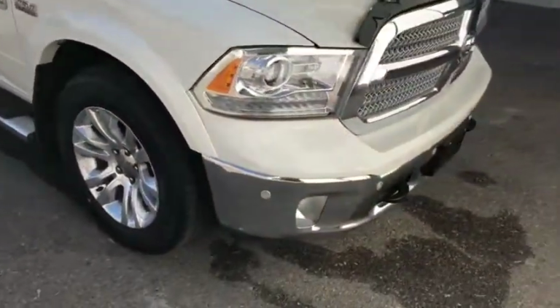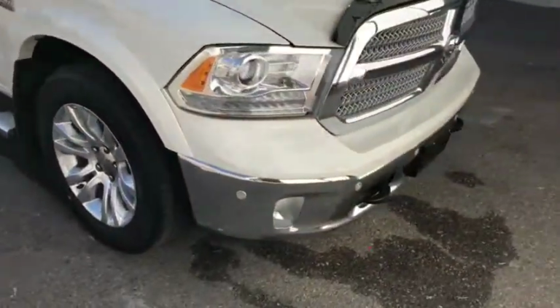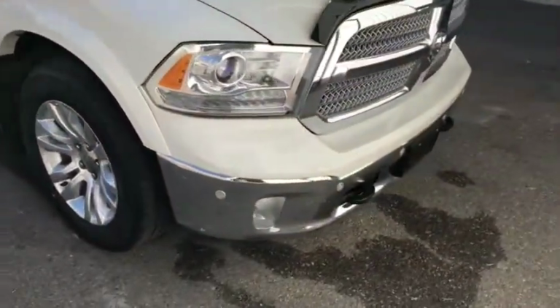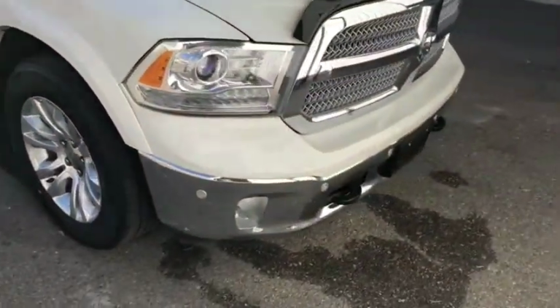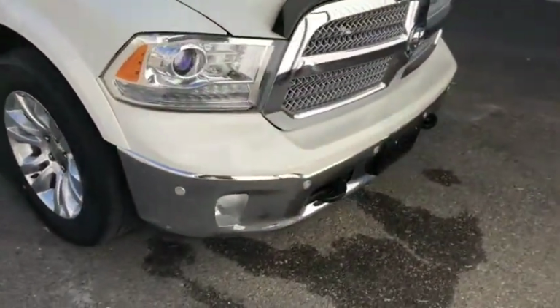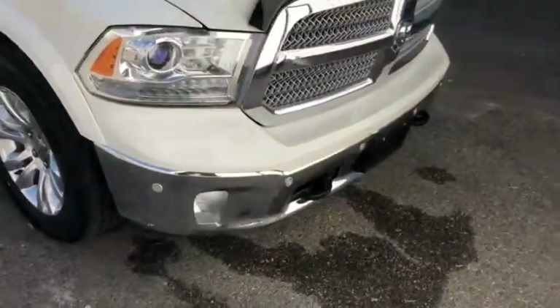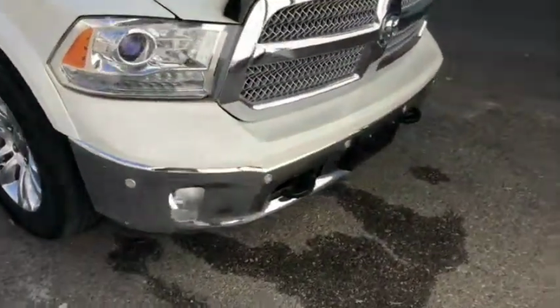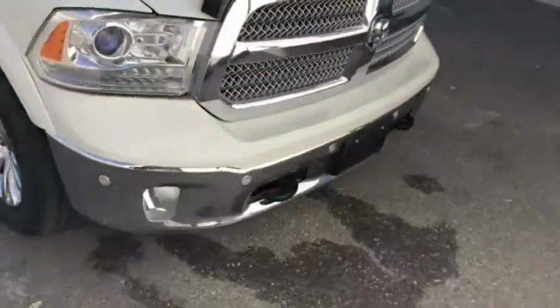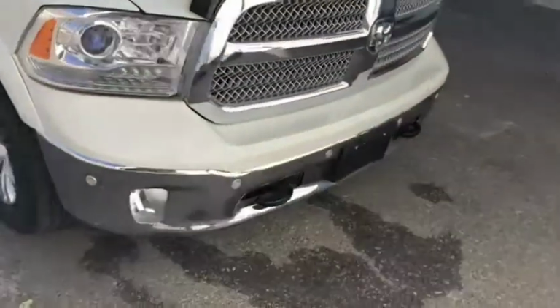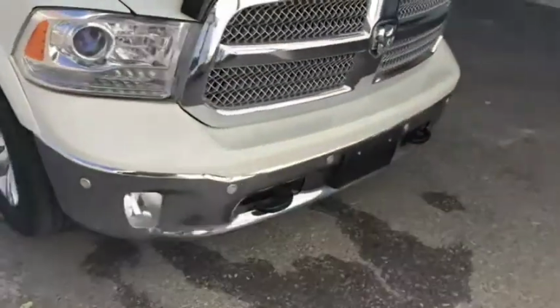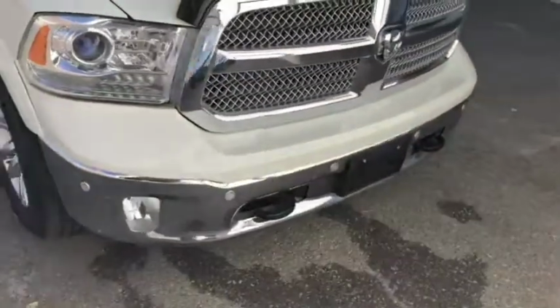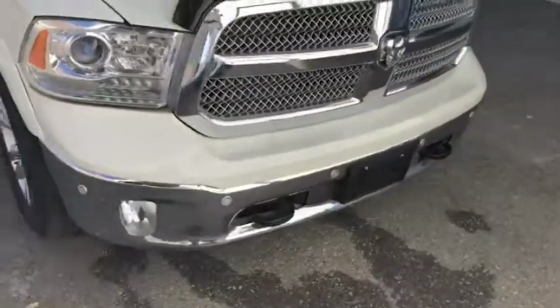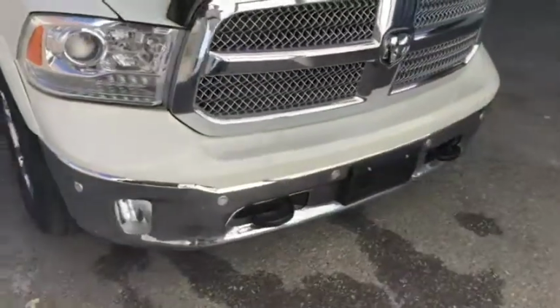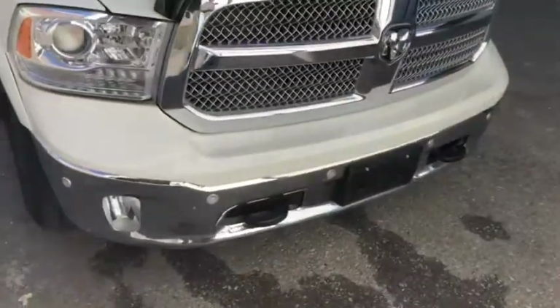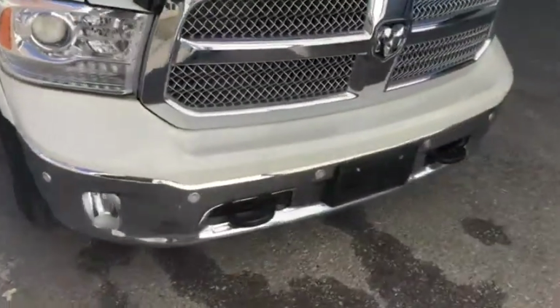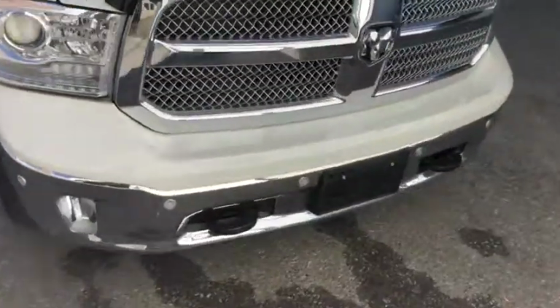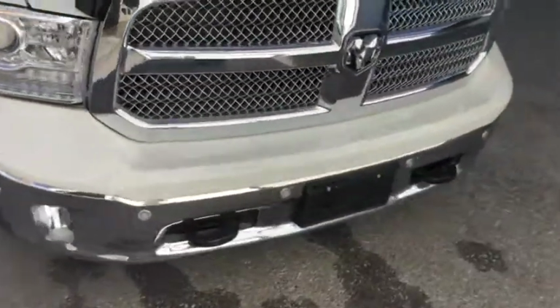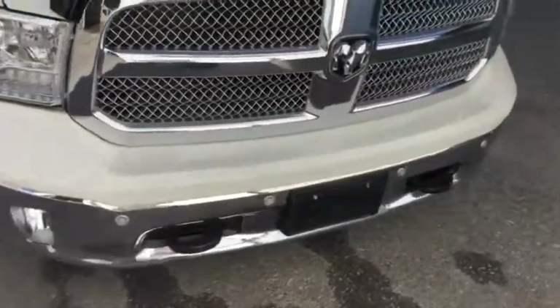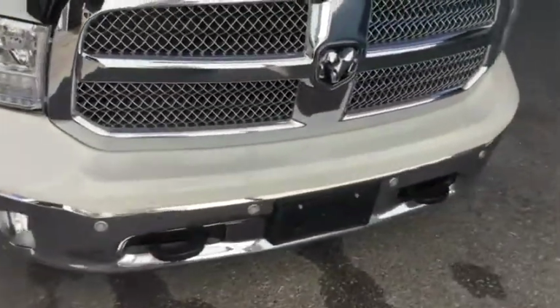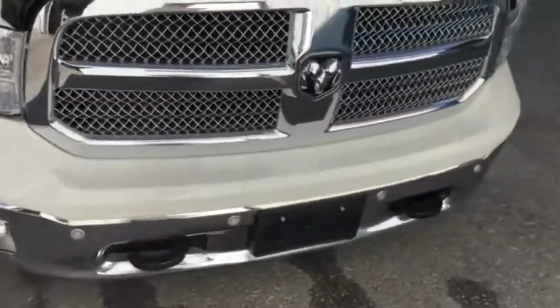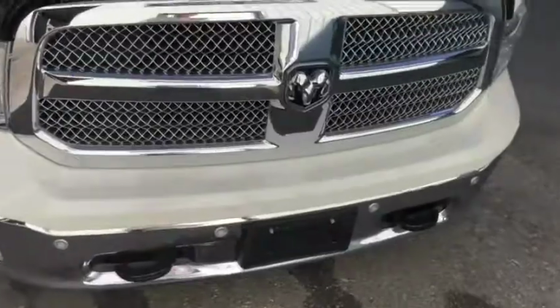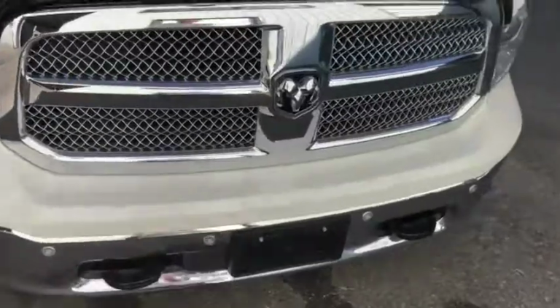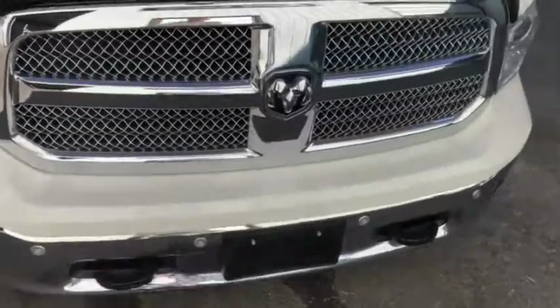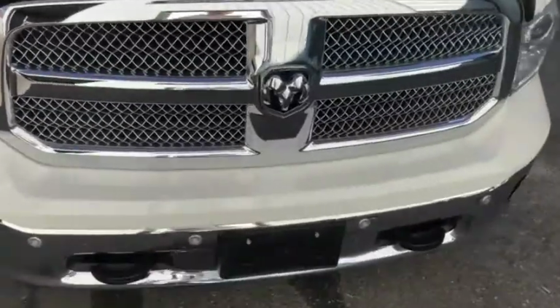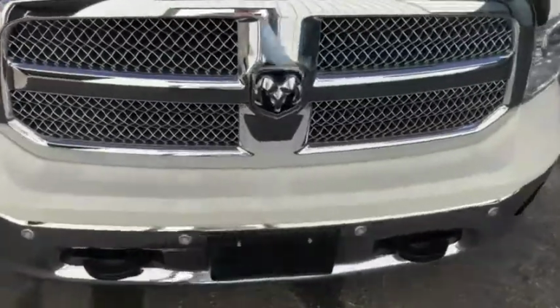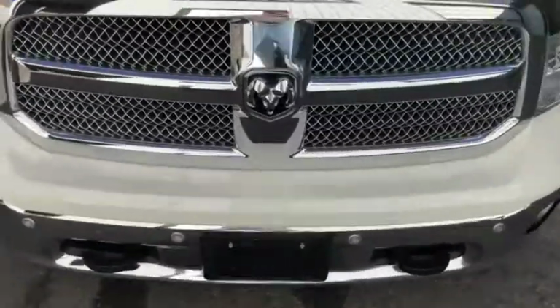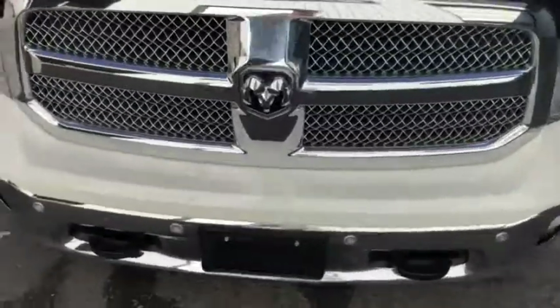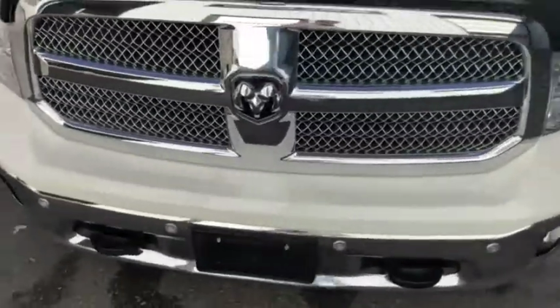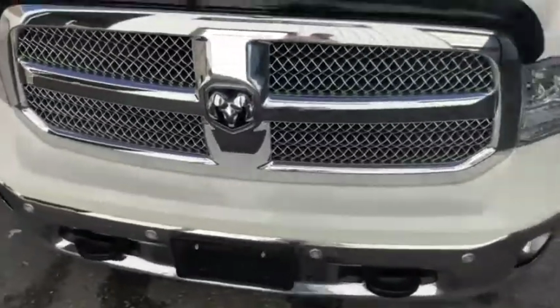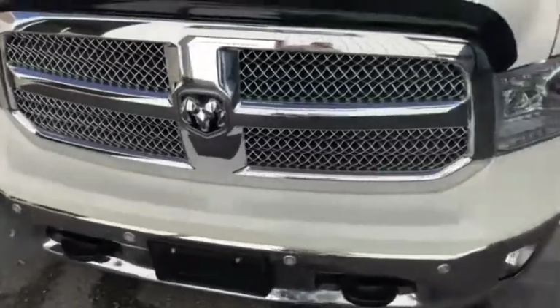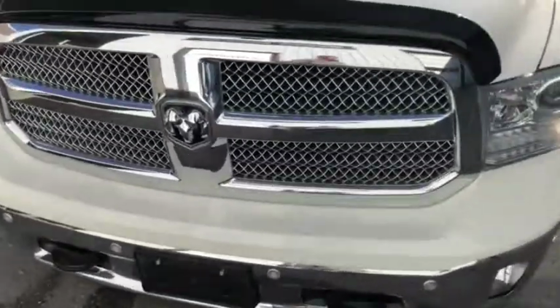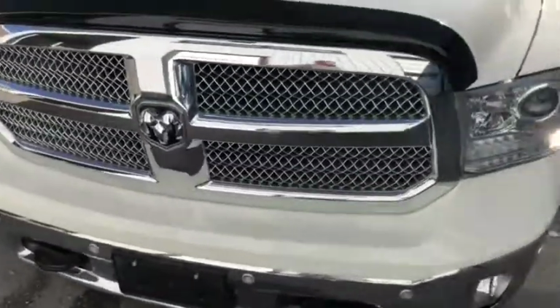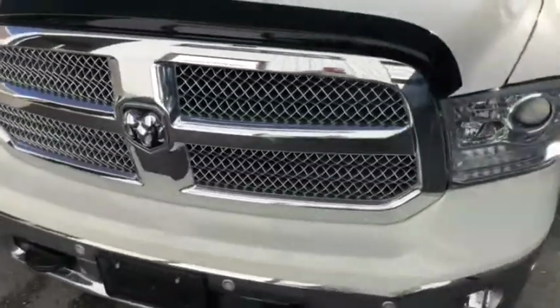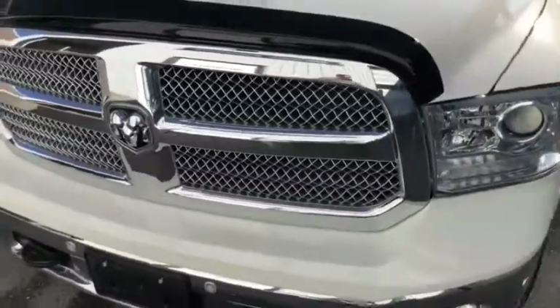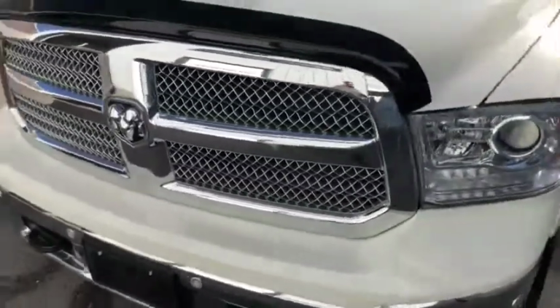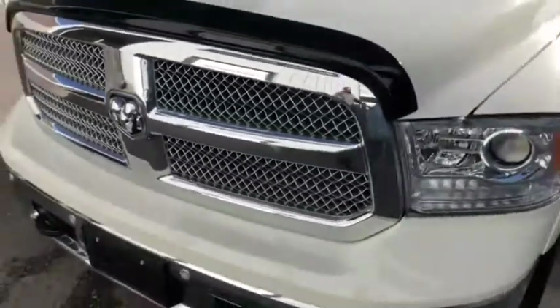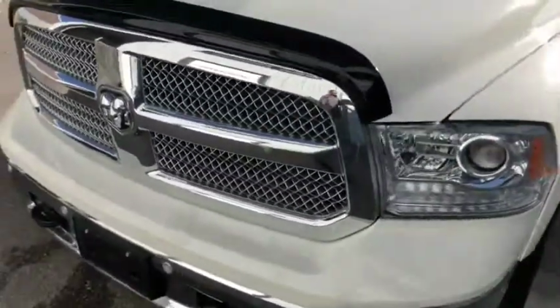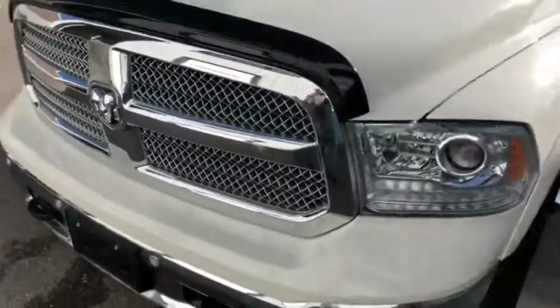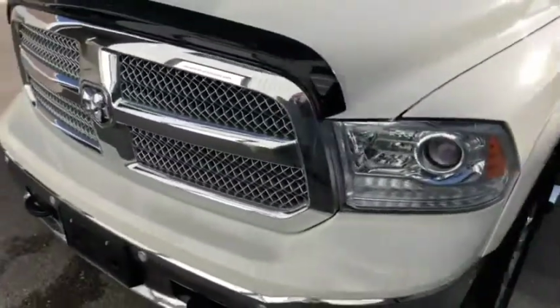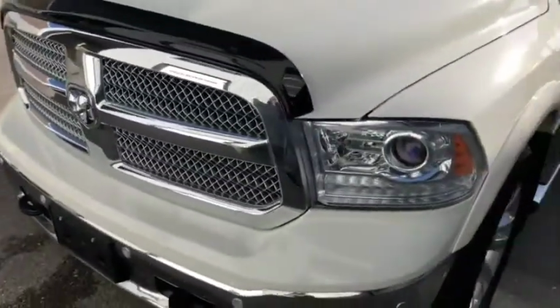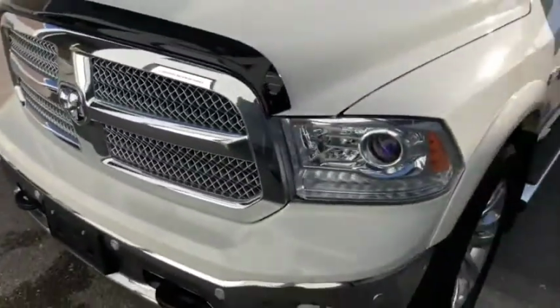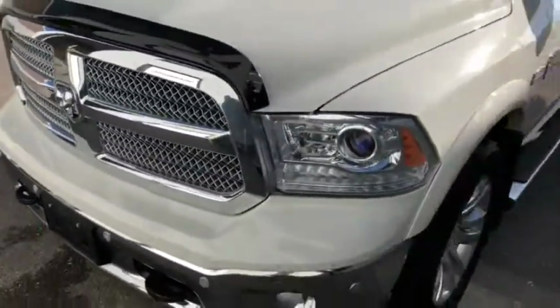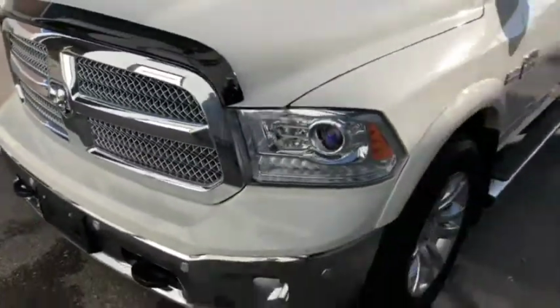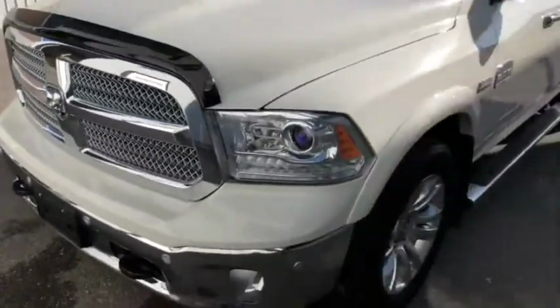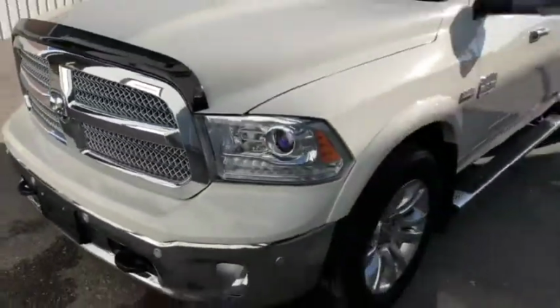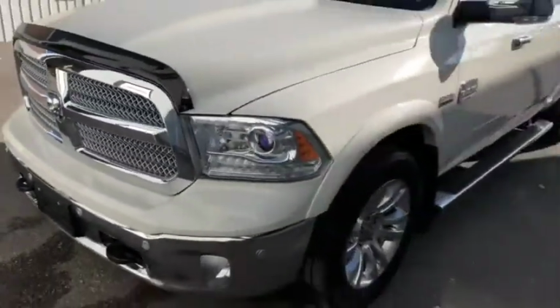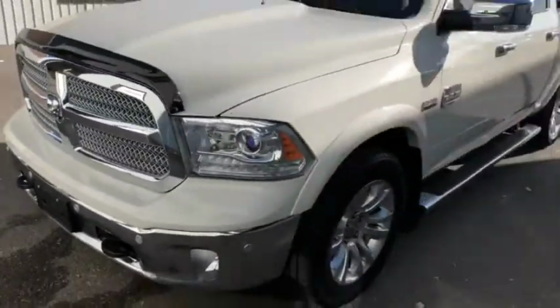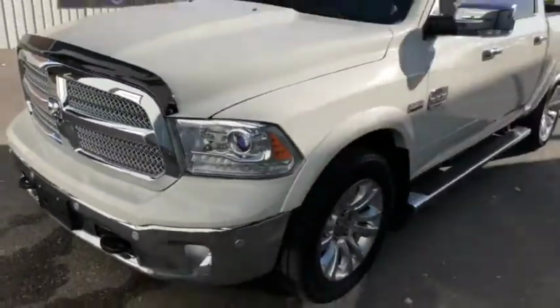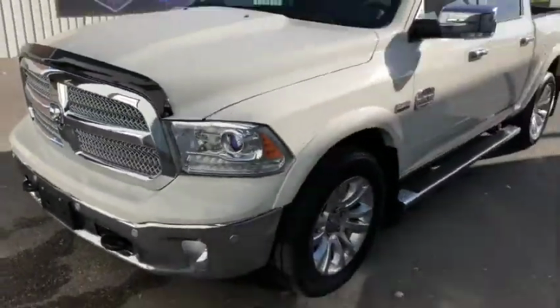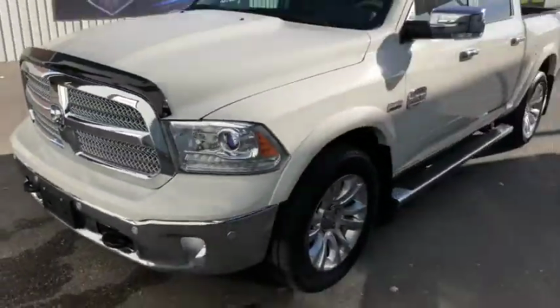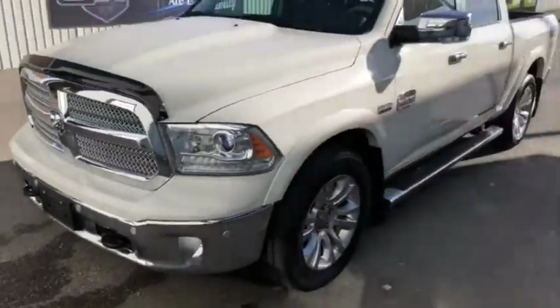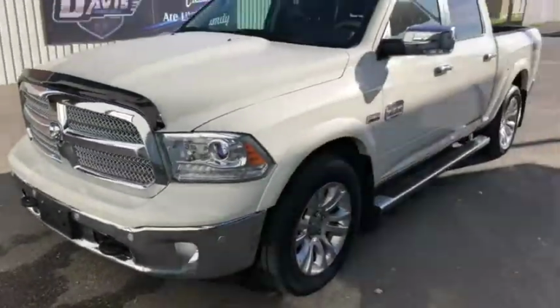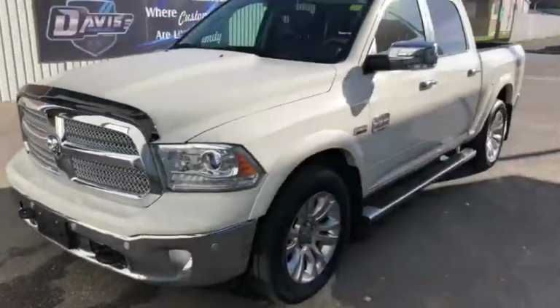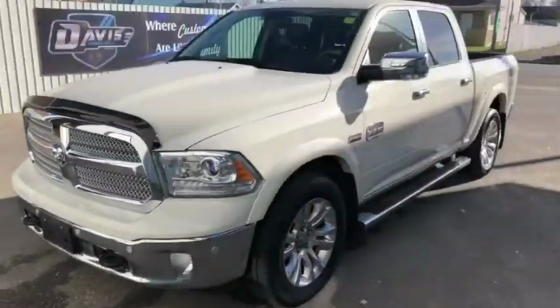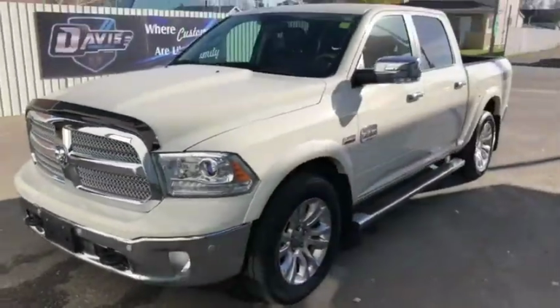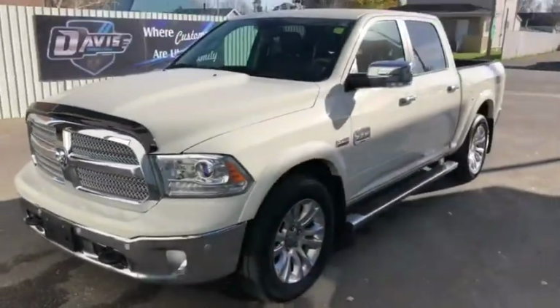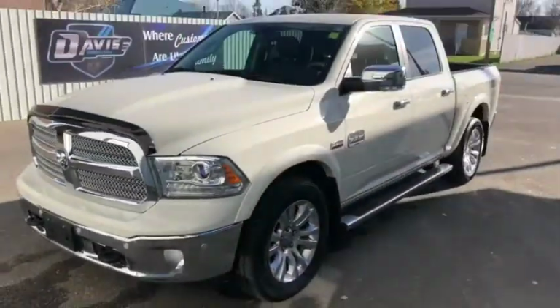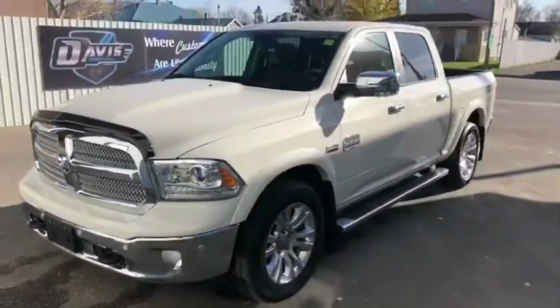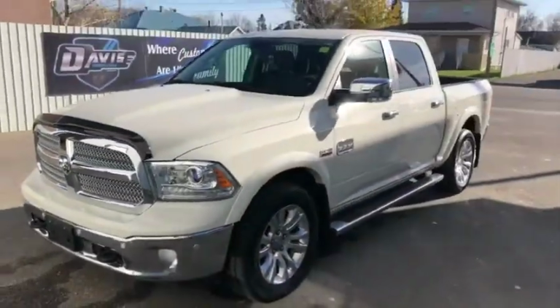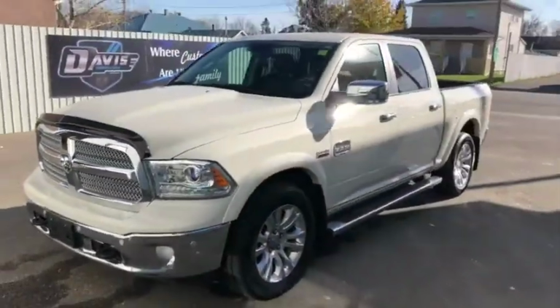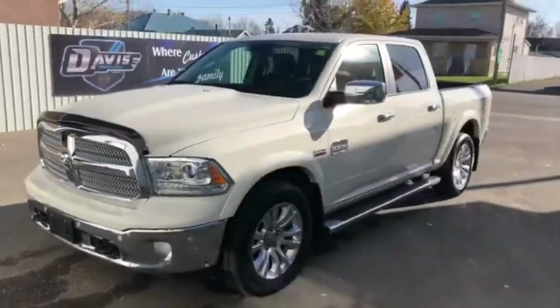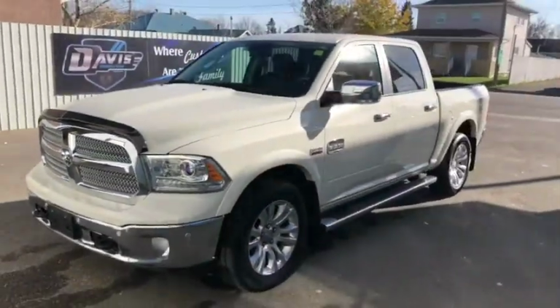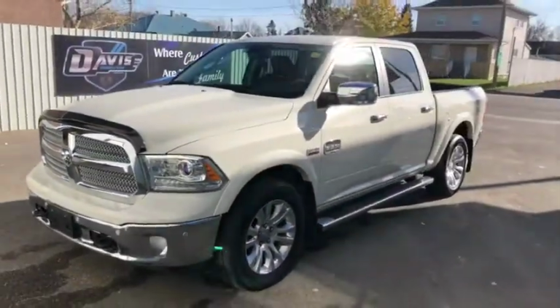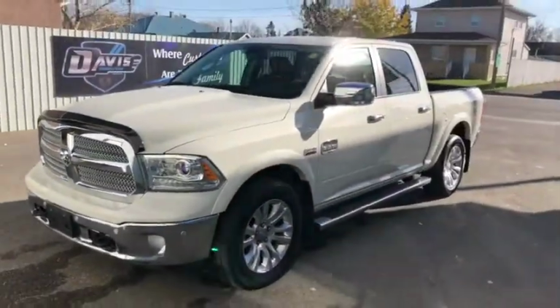Parking sensors in your front bumper as well. Really good looking truck out here. Let's get a quick peek on the inside of this Longhorn.